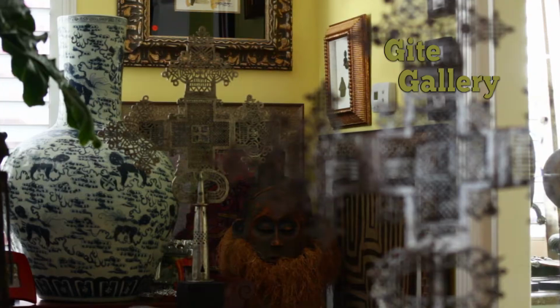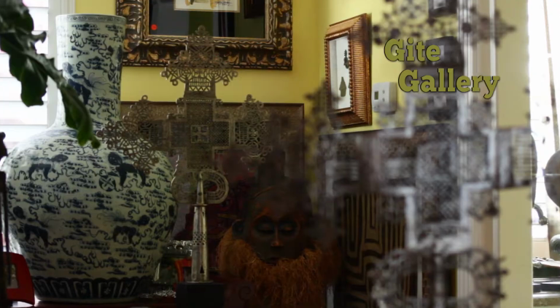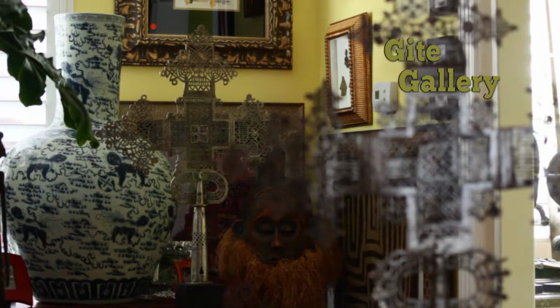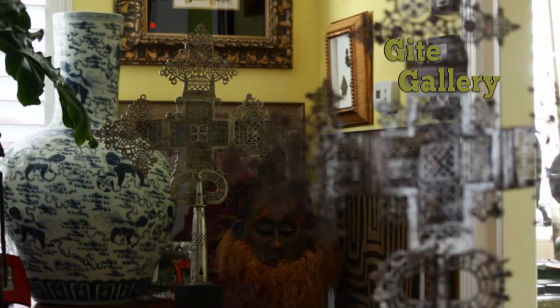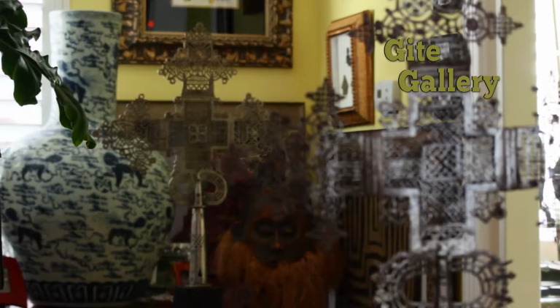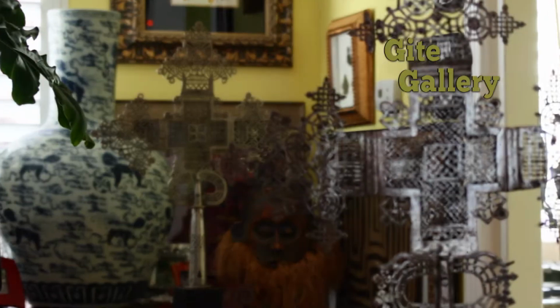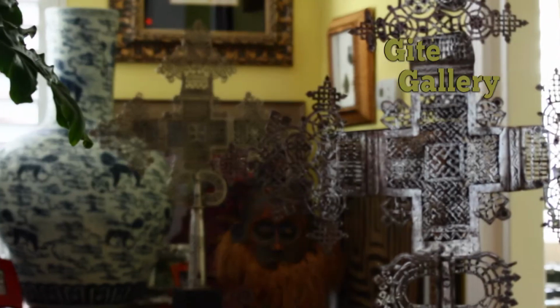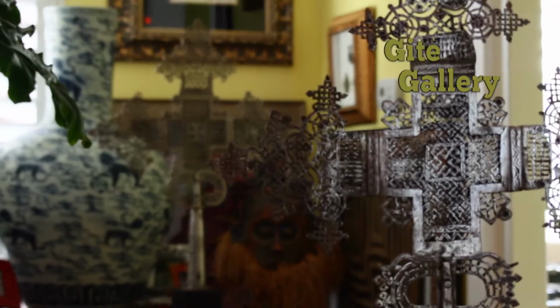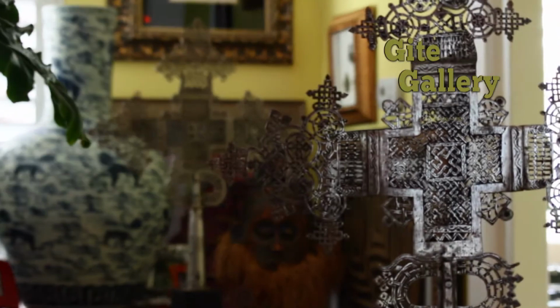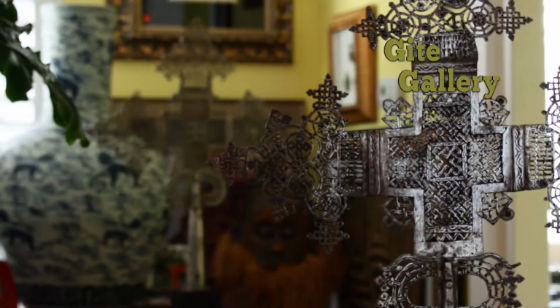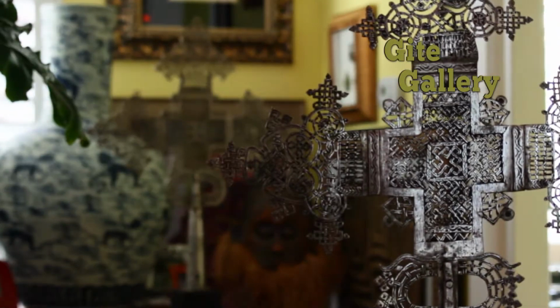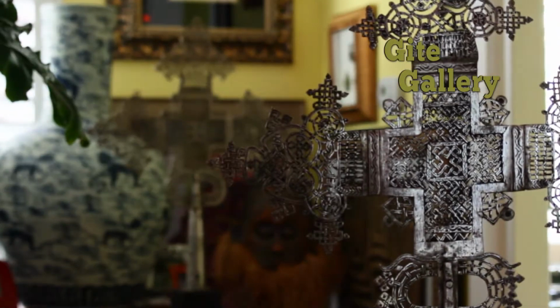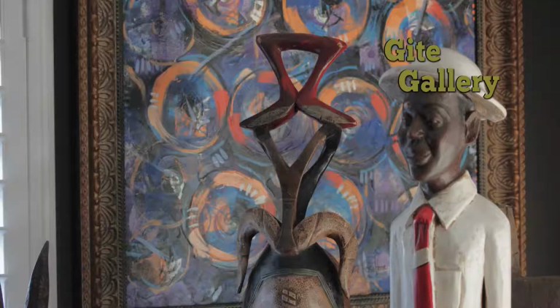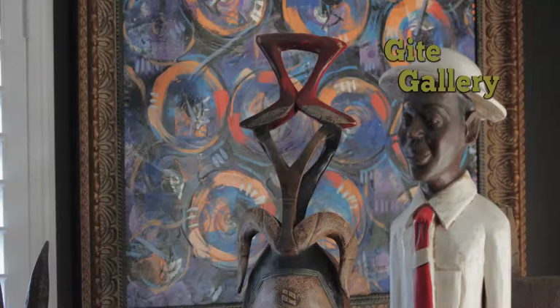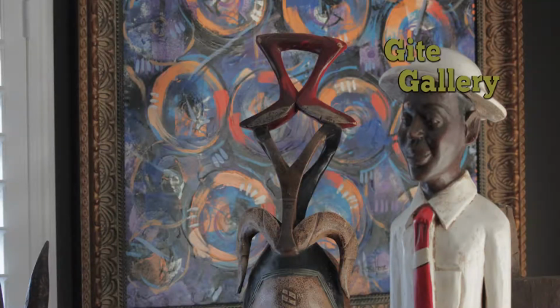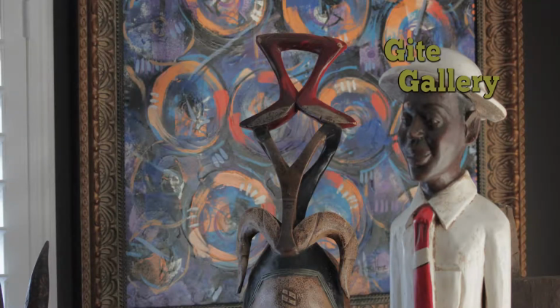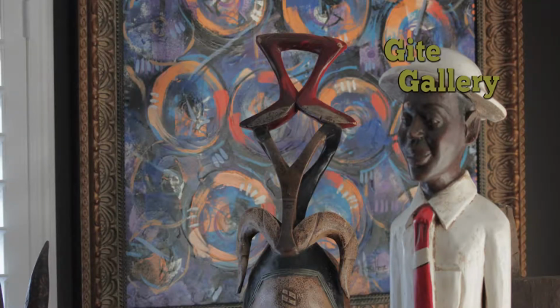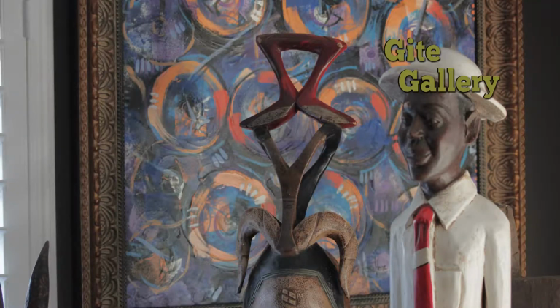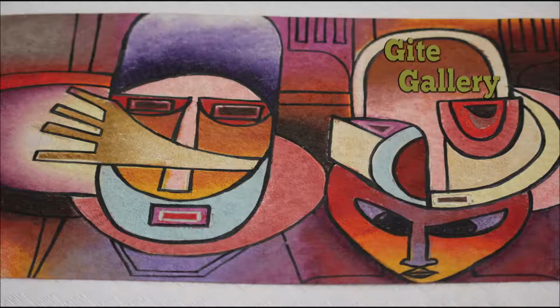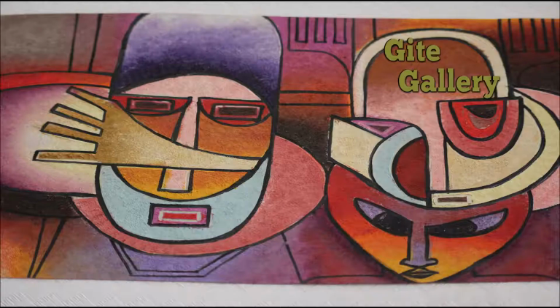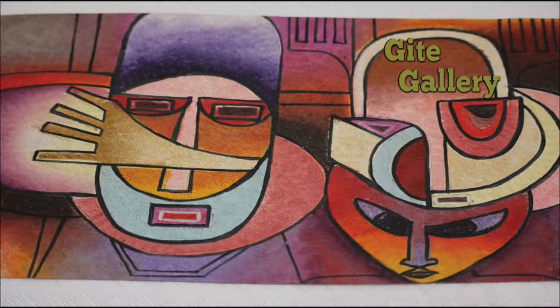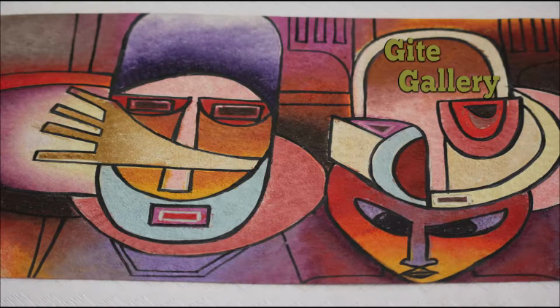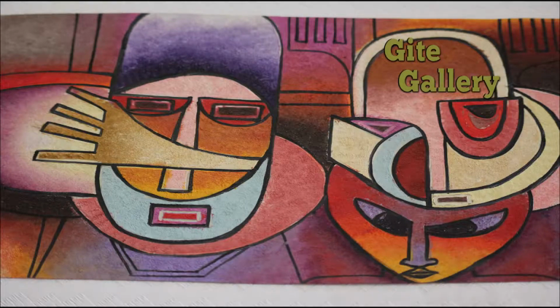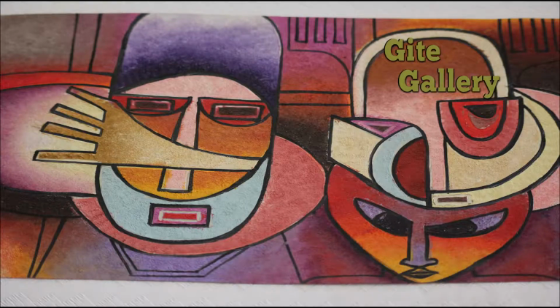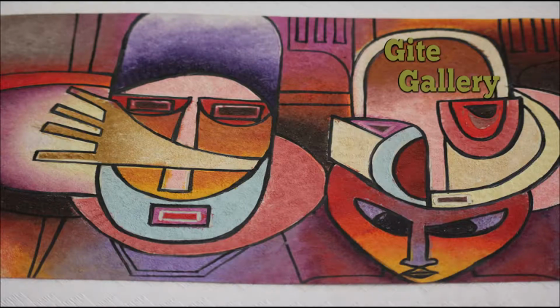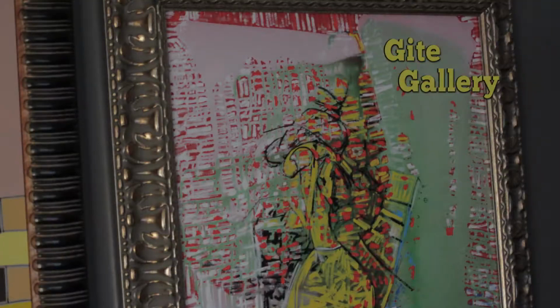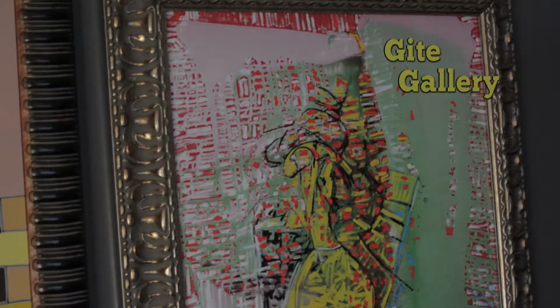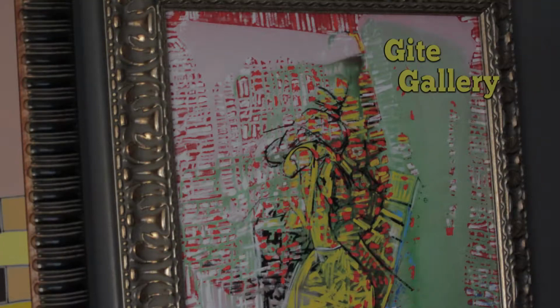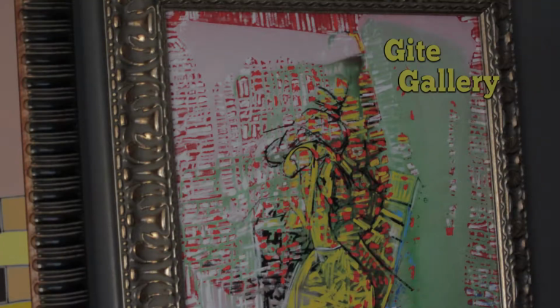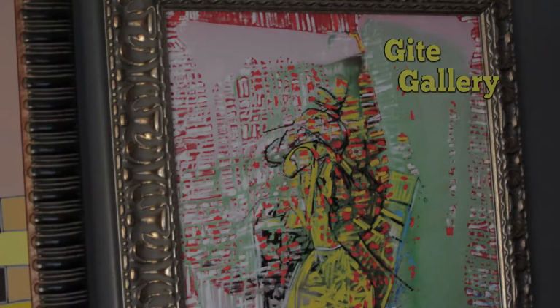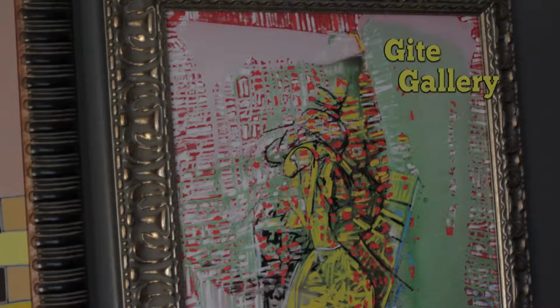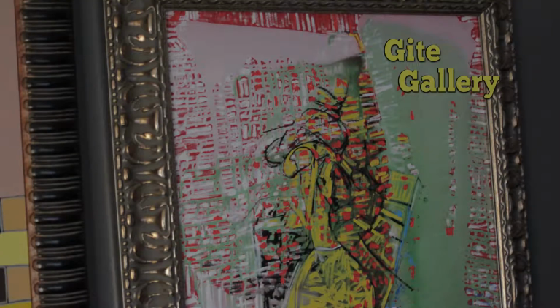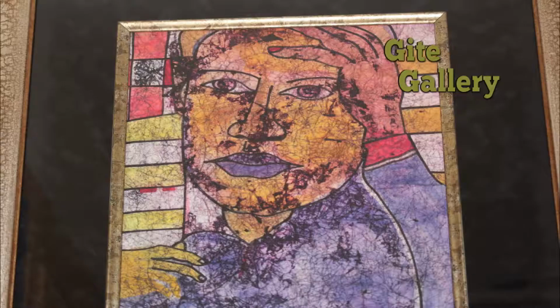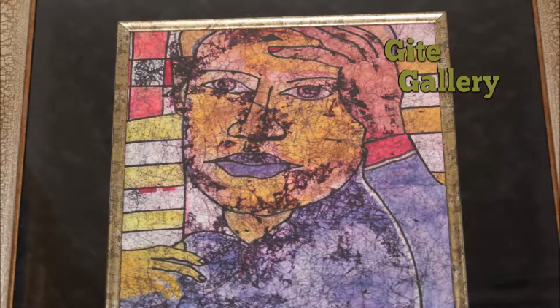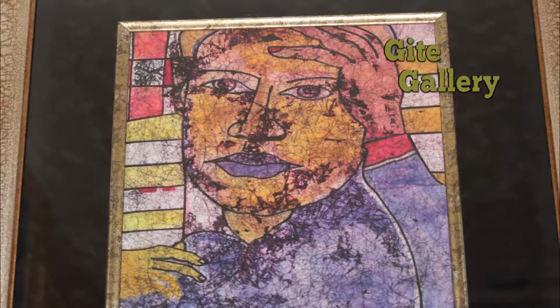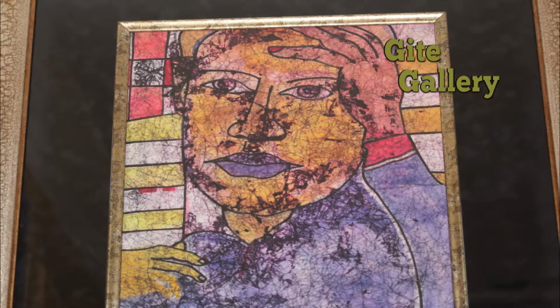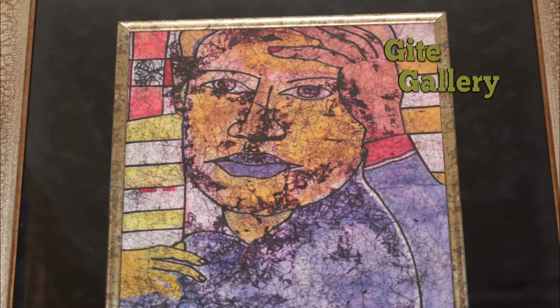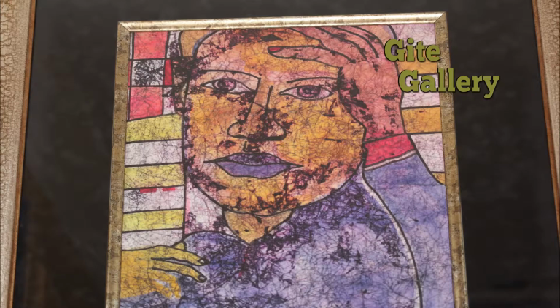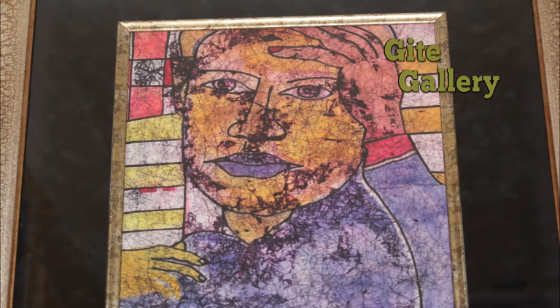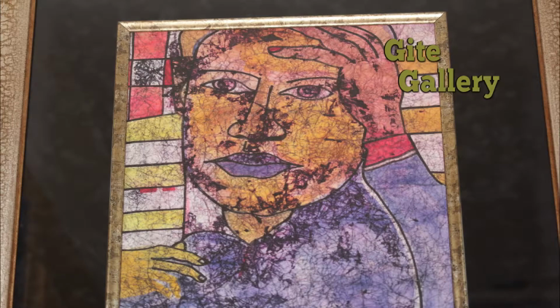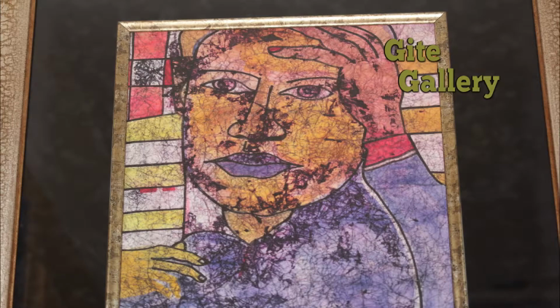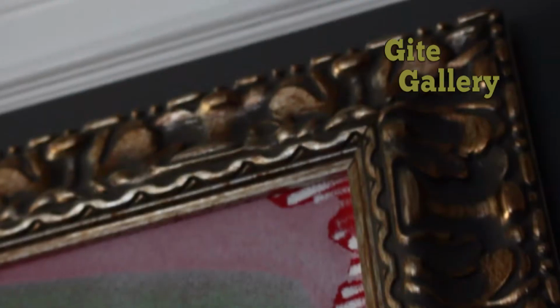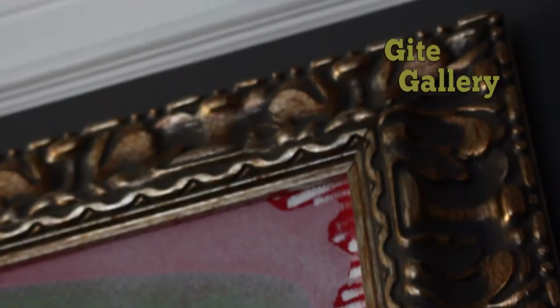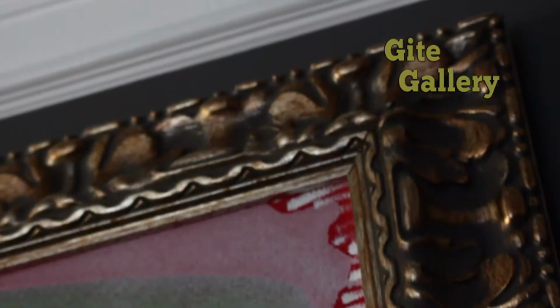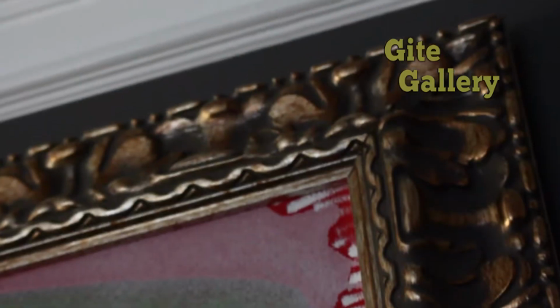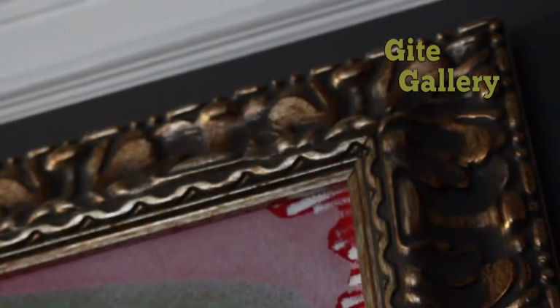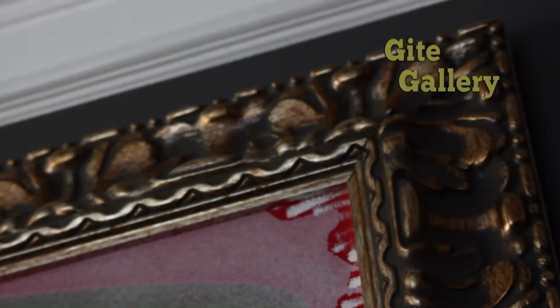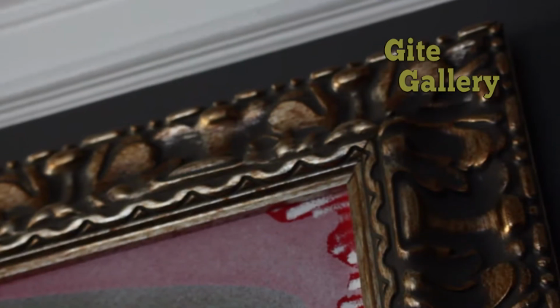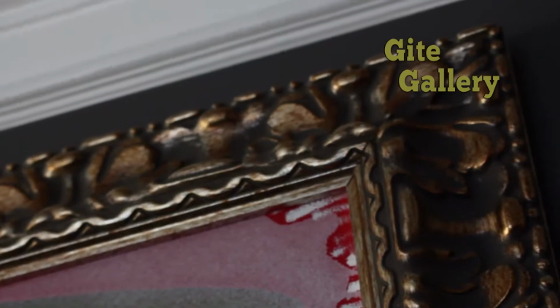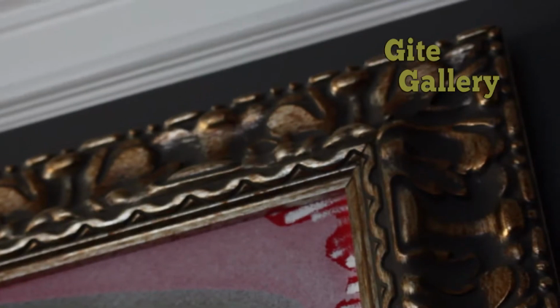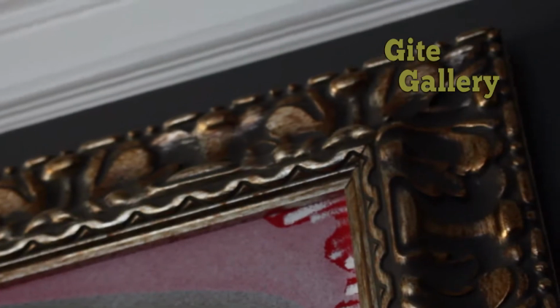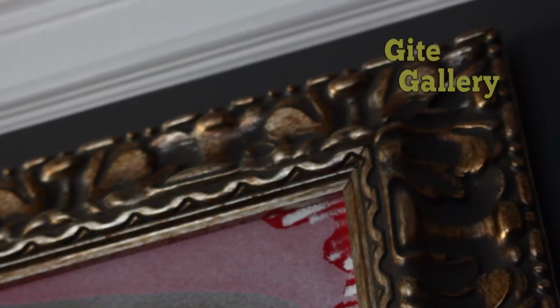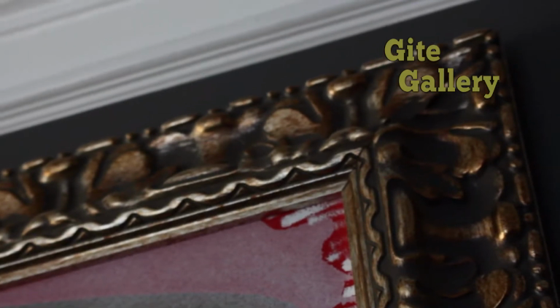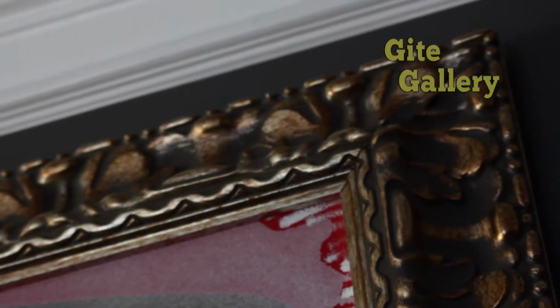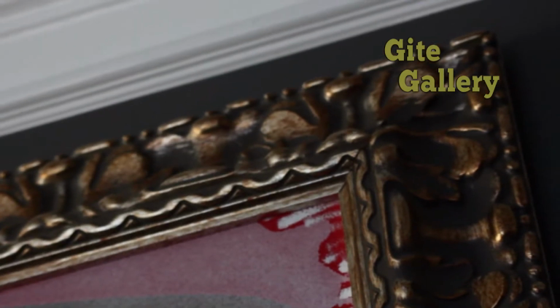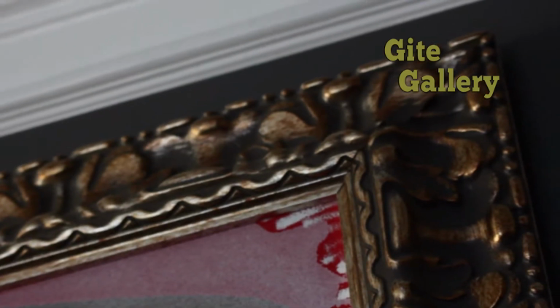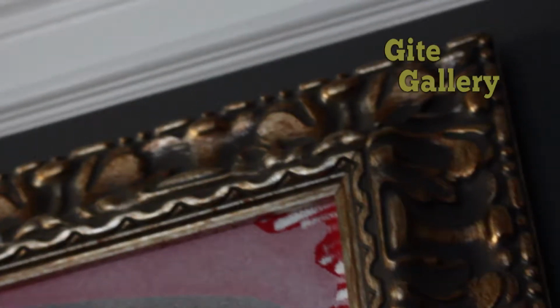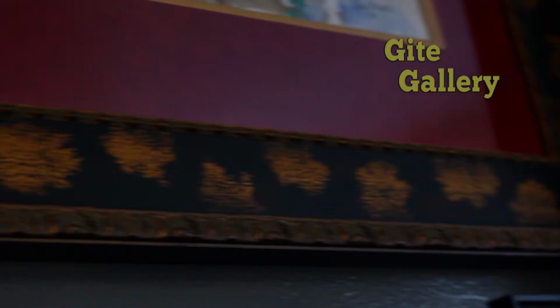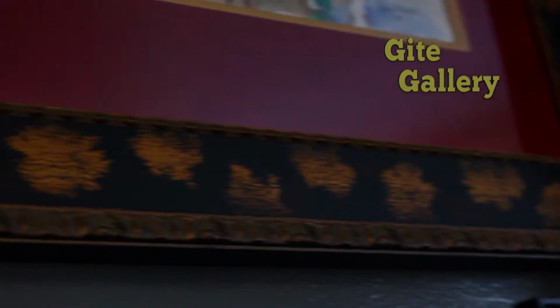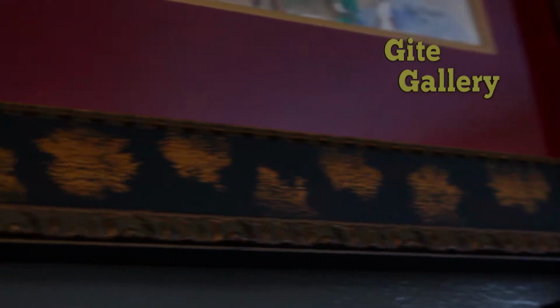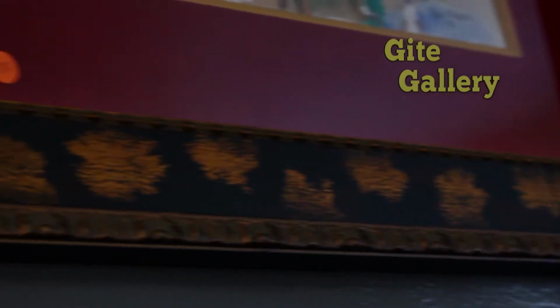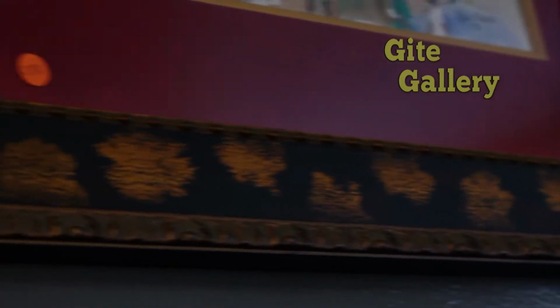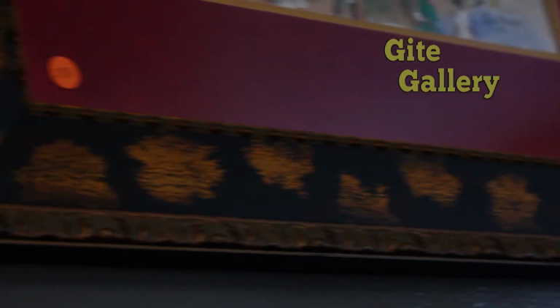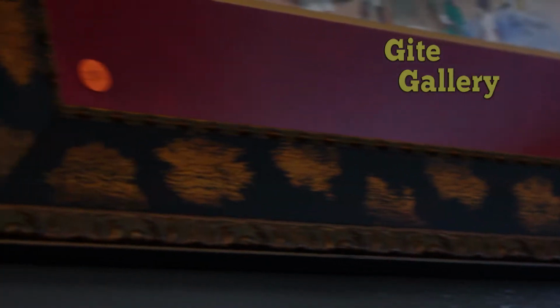But more importantly, you'll find original paintings by renowned African artists. They're custom-framed to enhance any home decor.